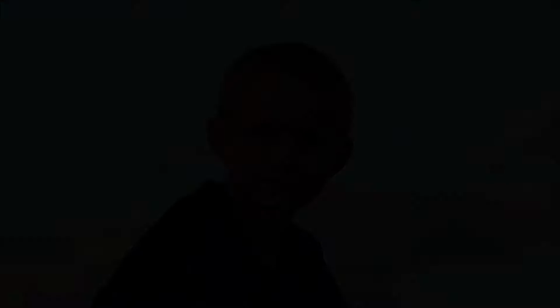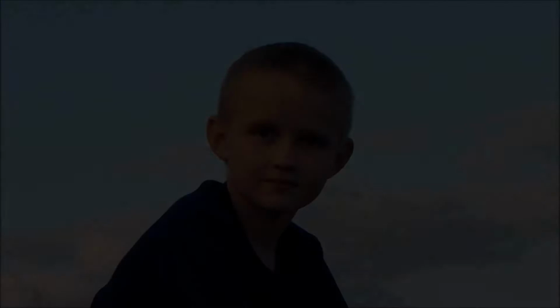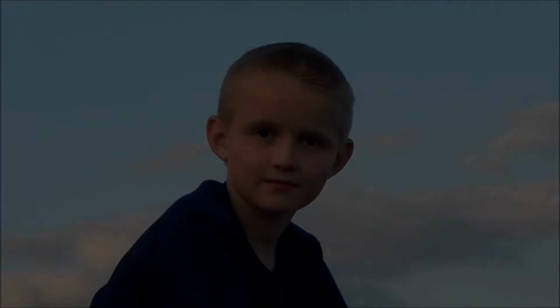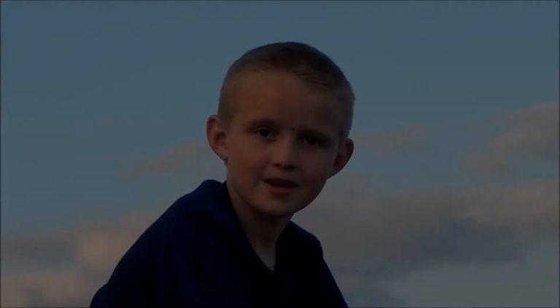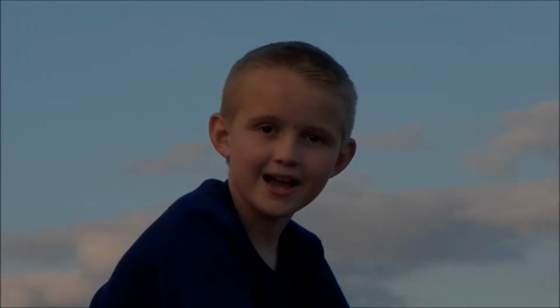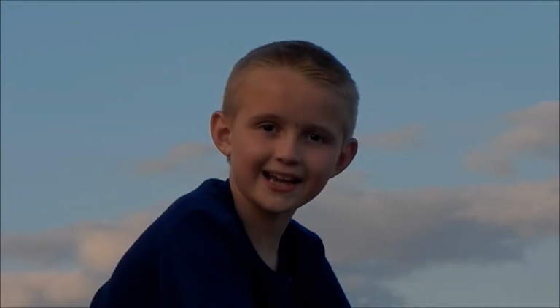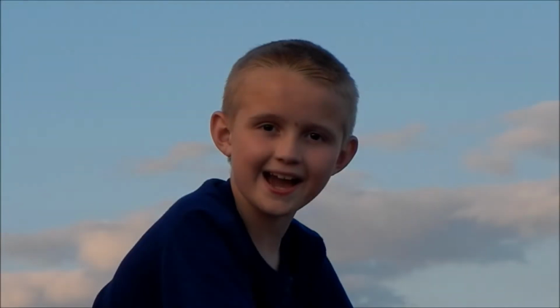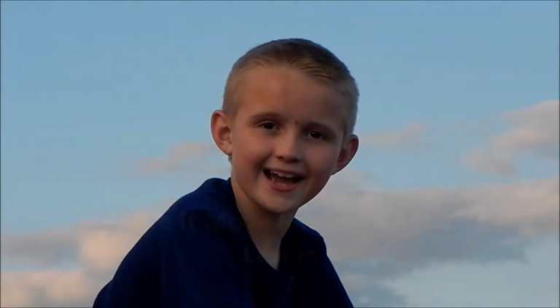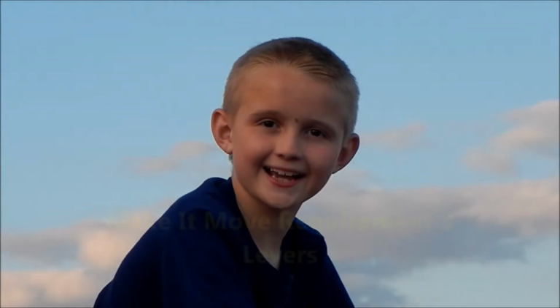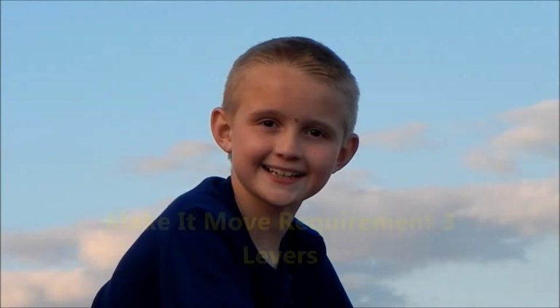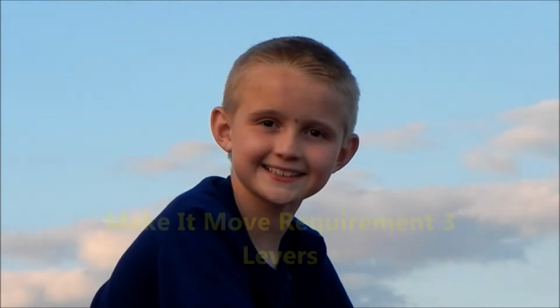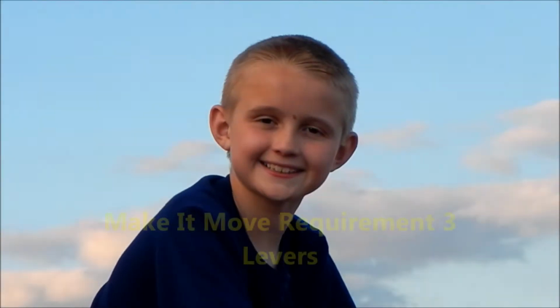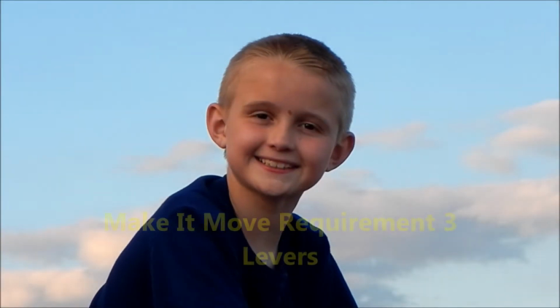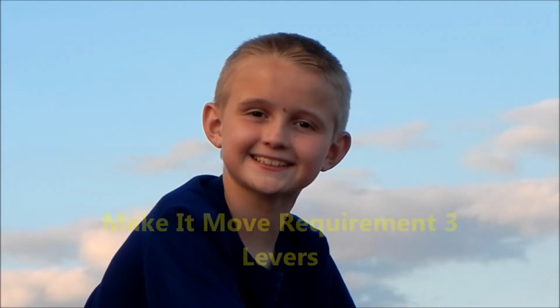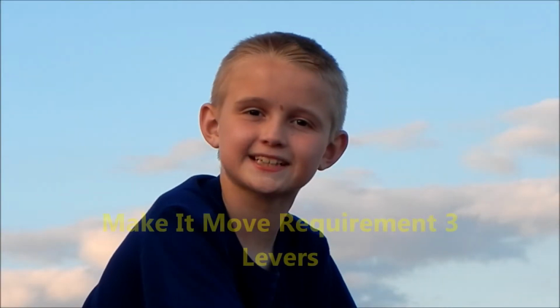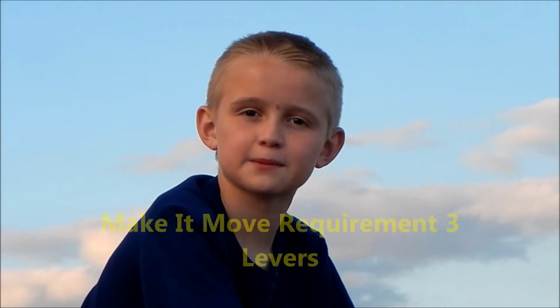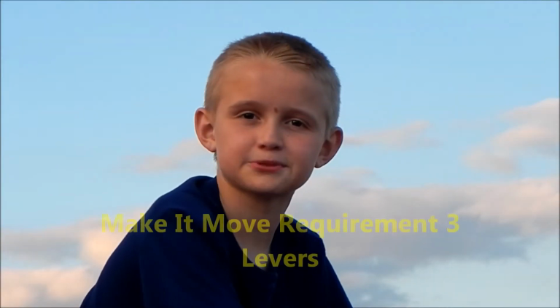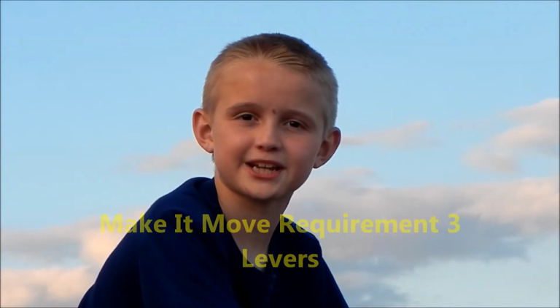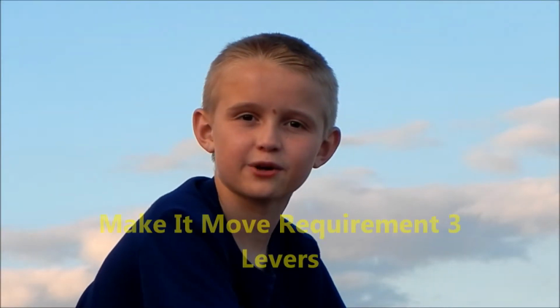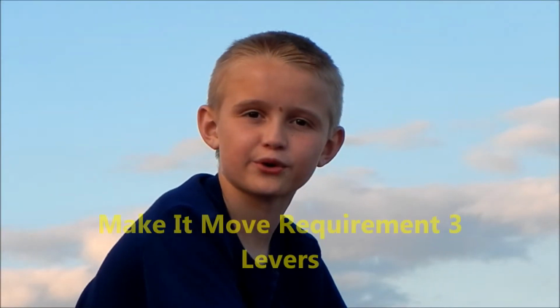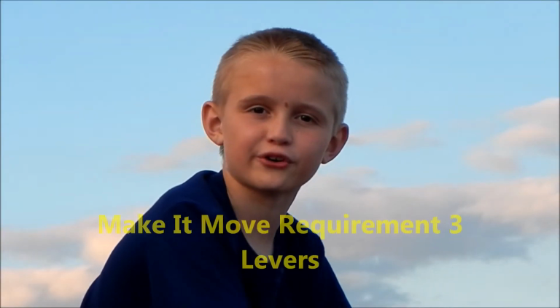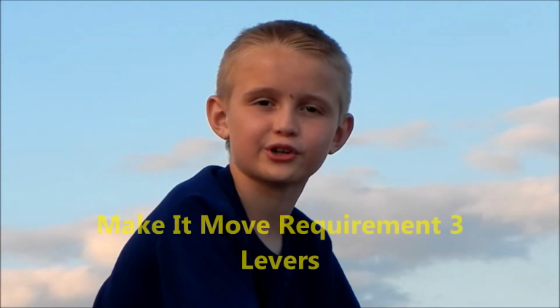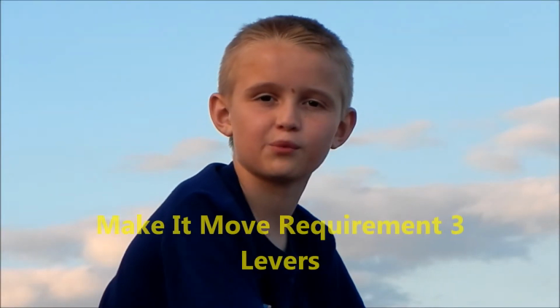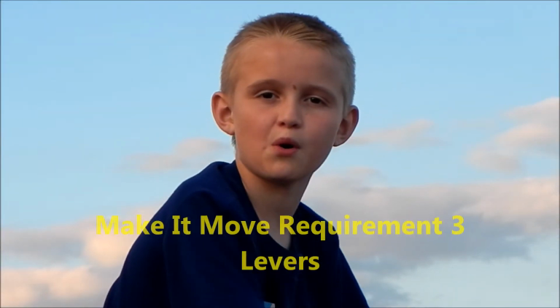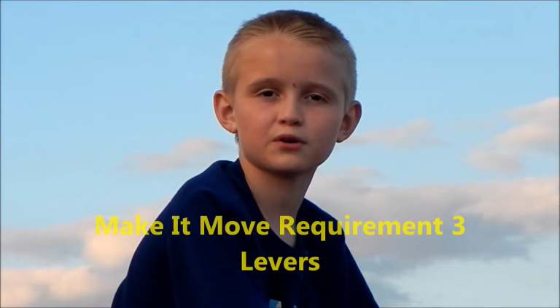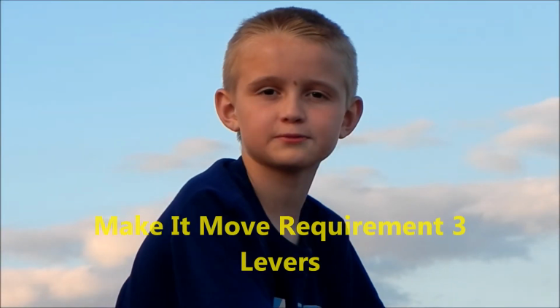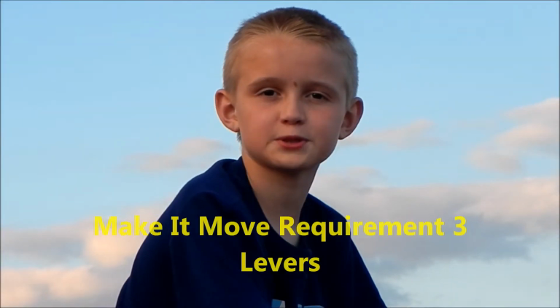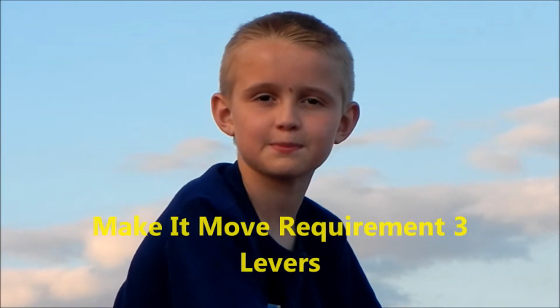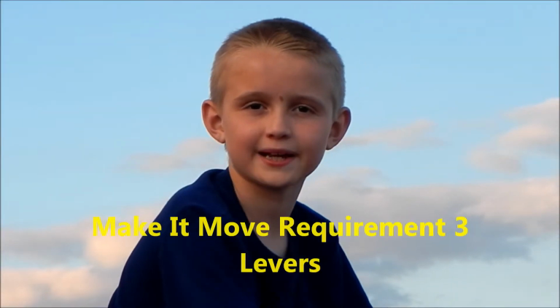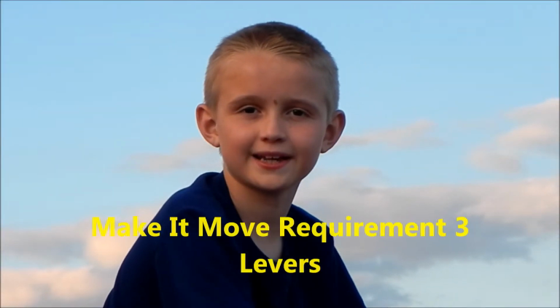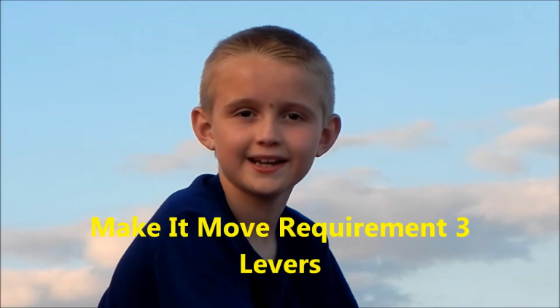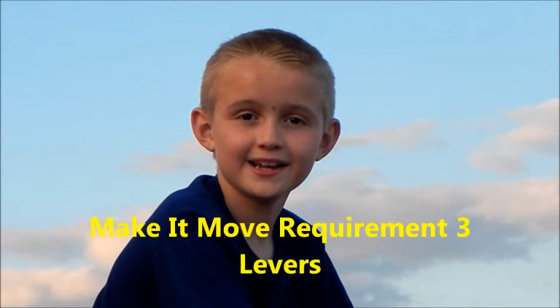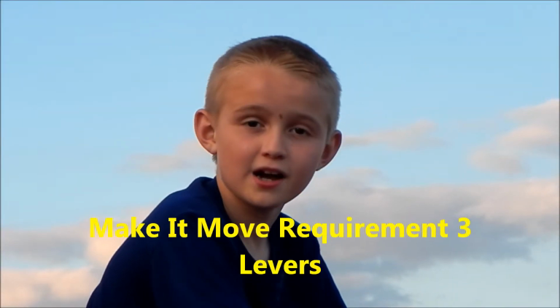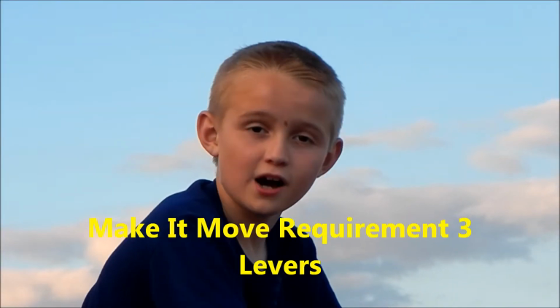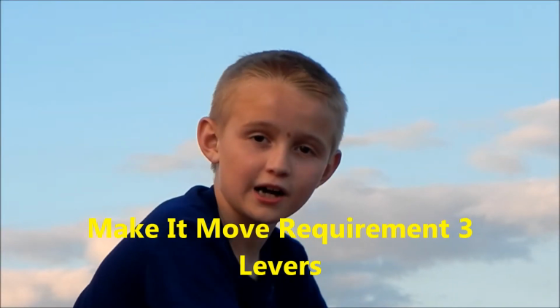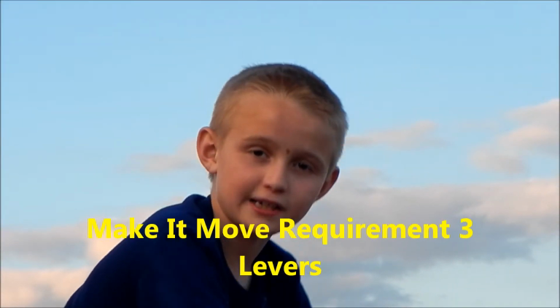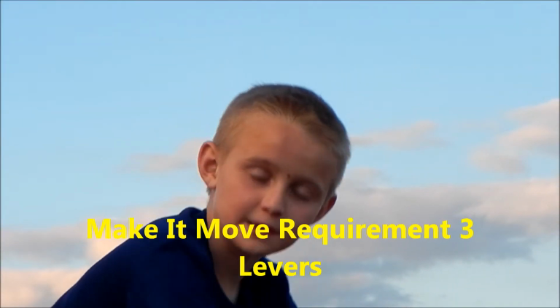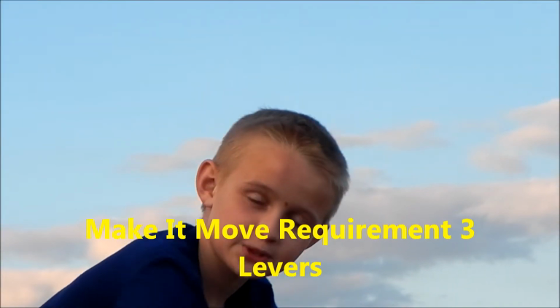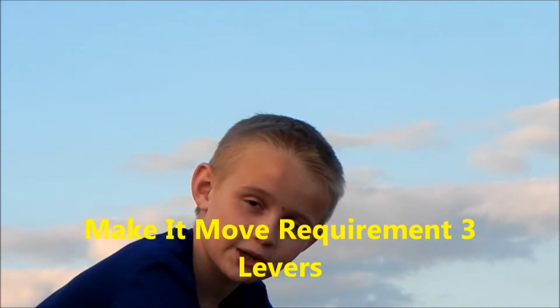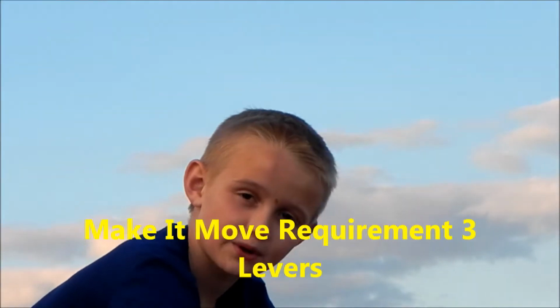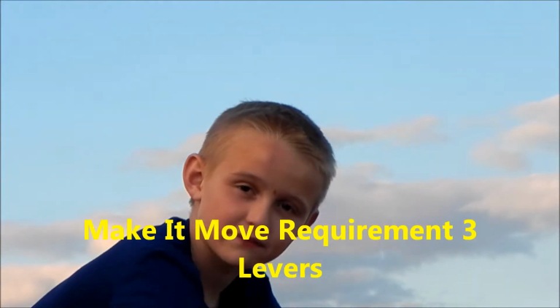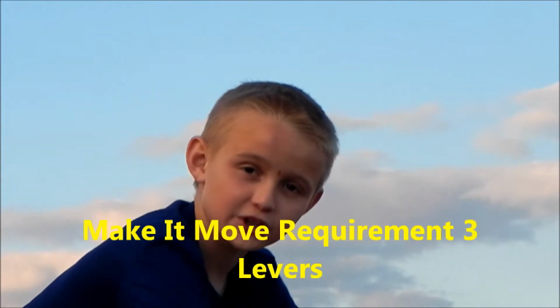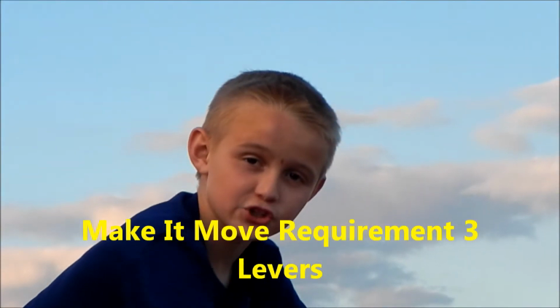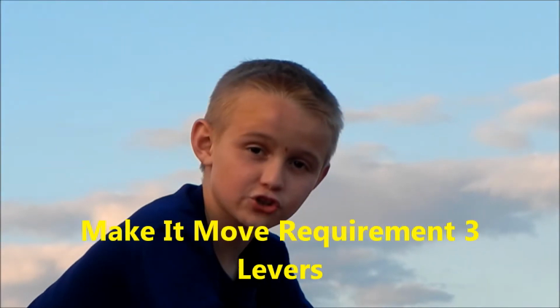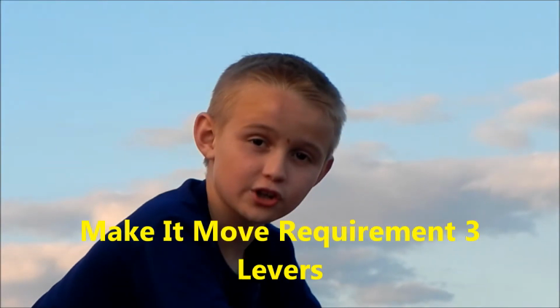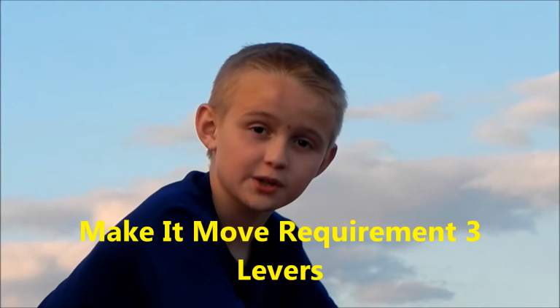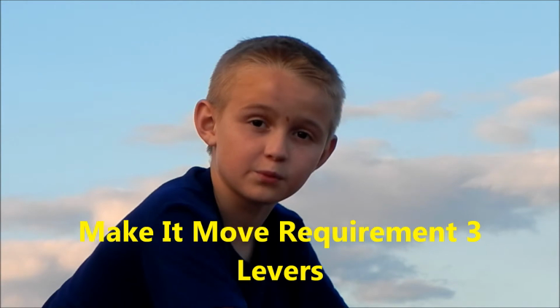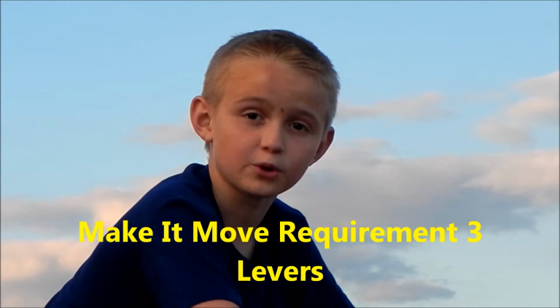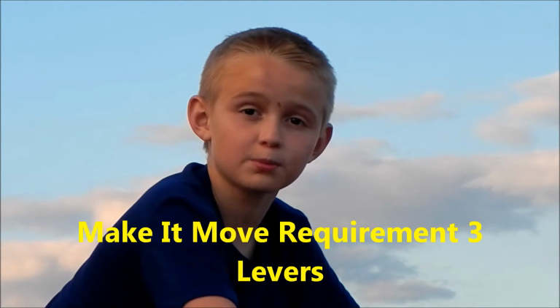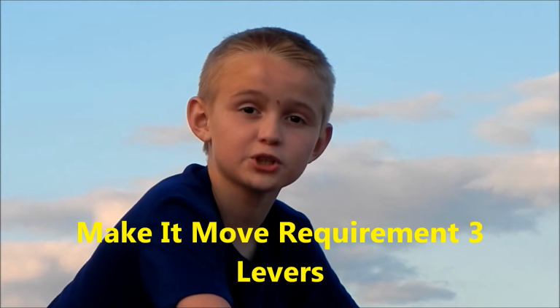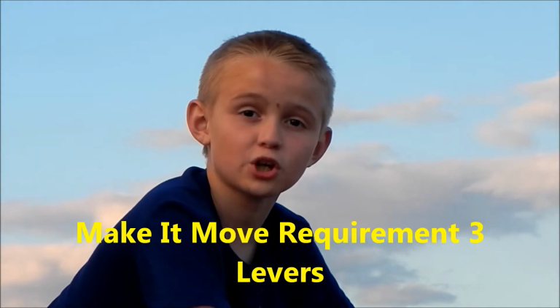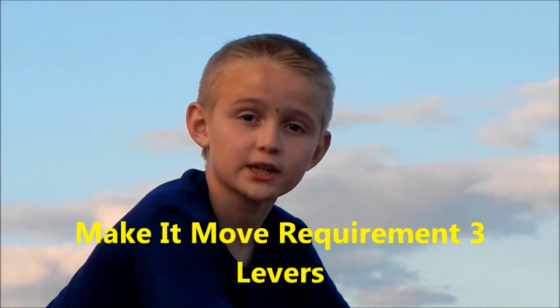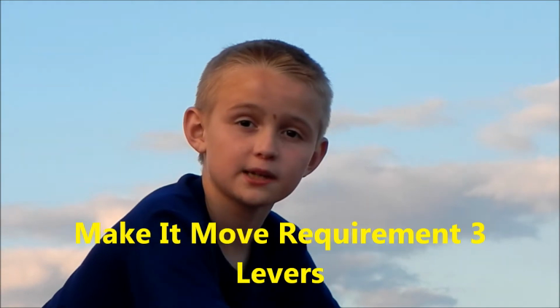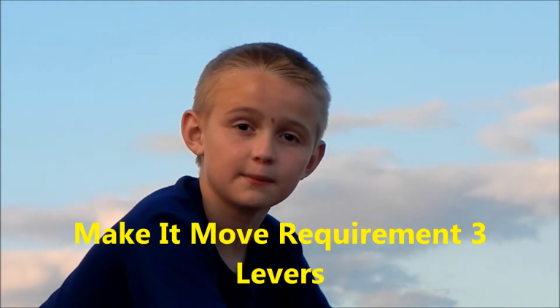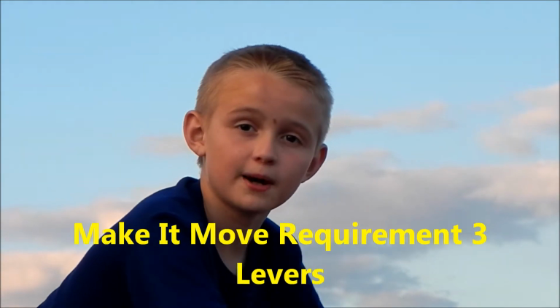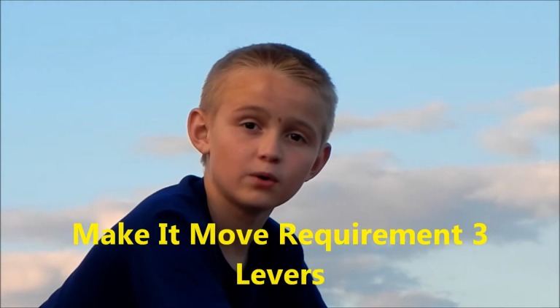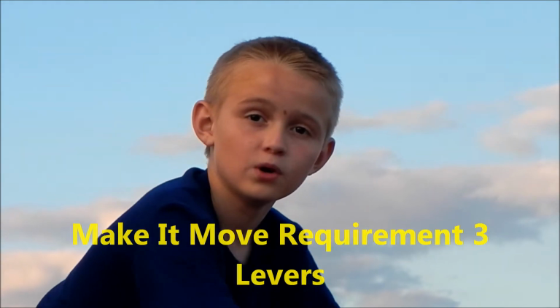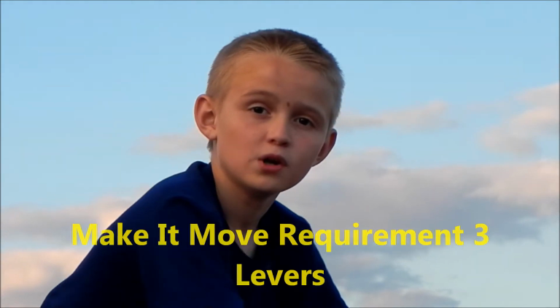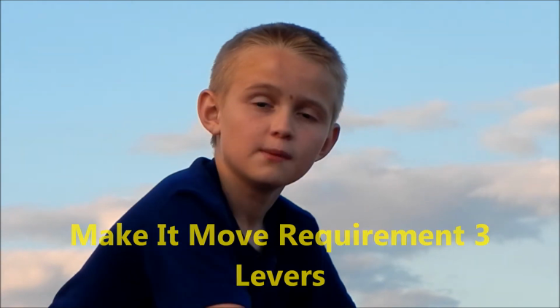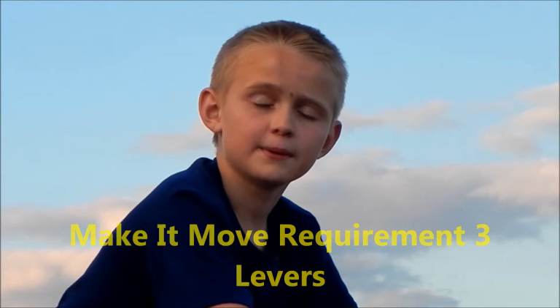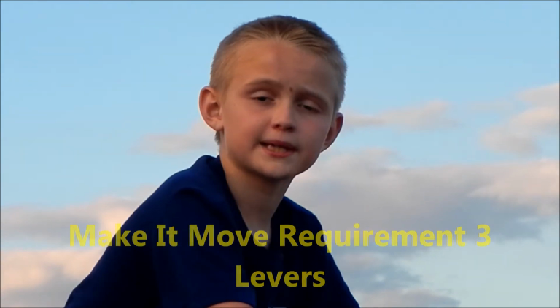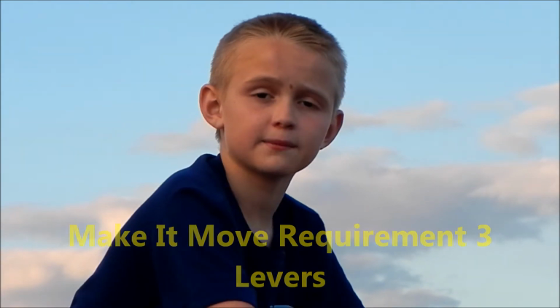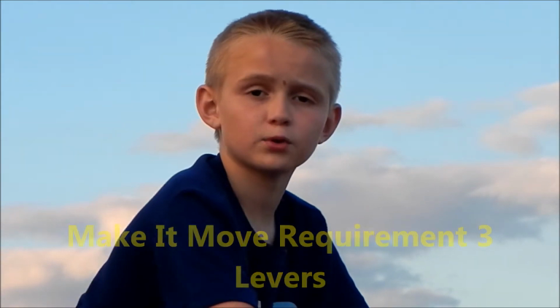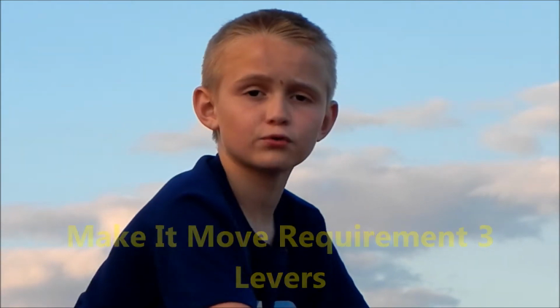Hi guys, this is Cub Scout Eric and welcome to my Cub Scout adventure. We'll be talking about Make It Move requirement 3, and we'll be talking about levers and pulleys.